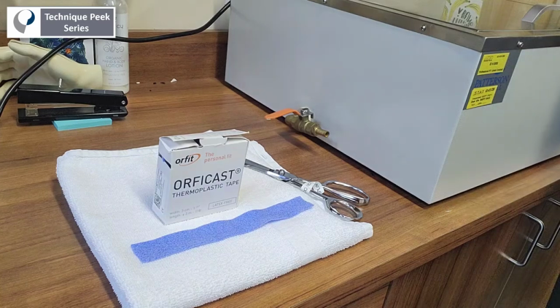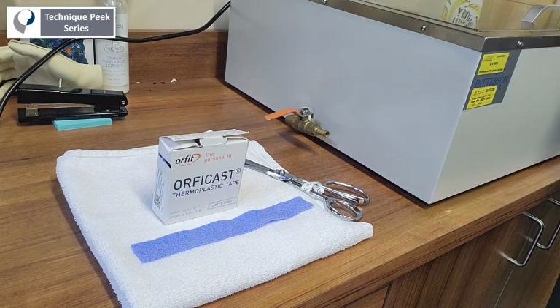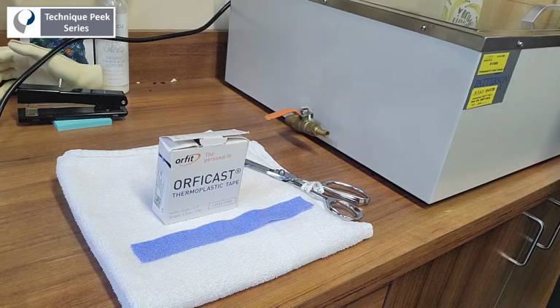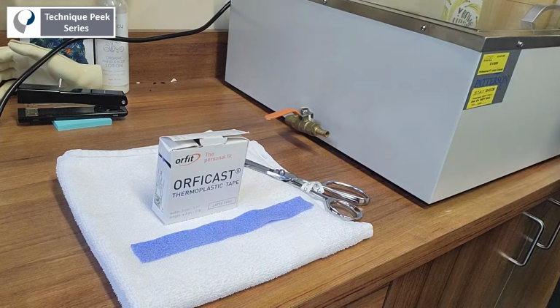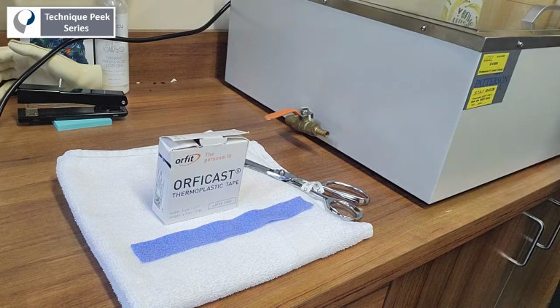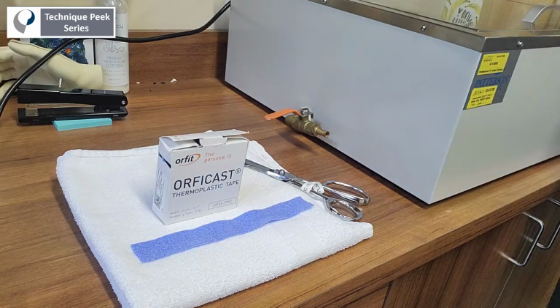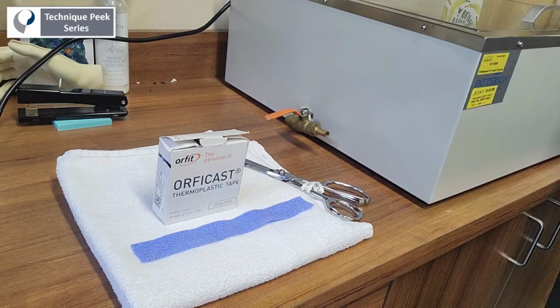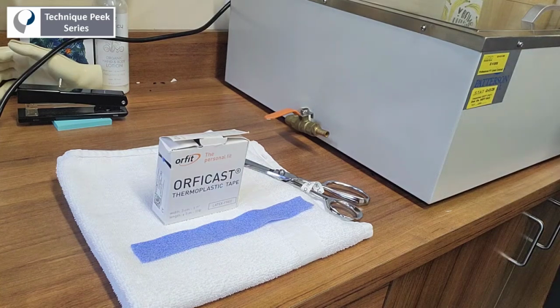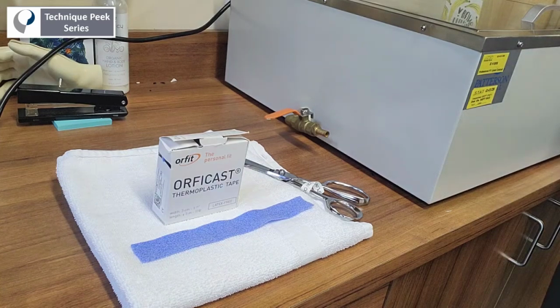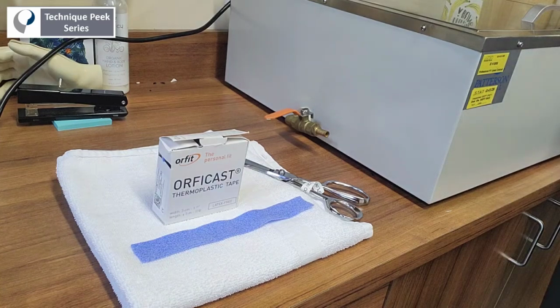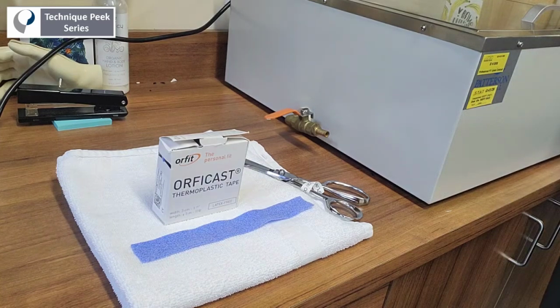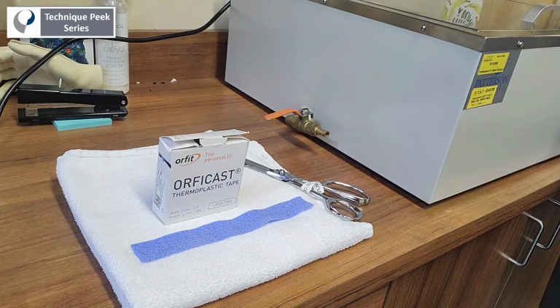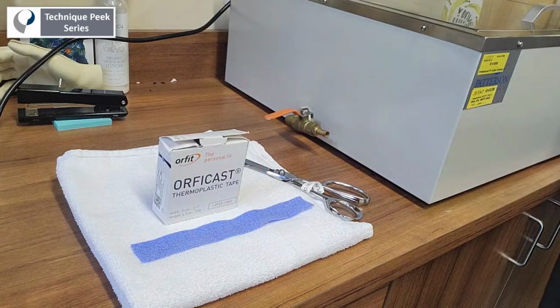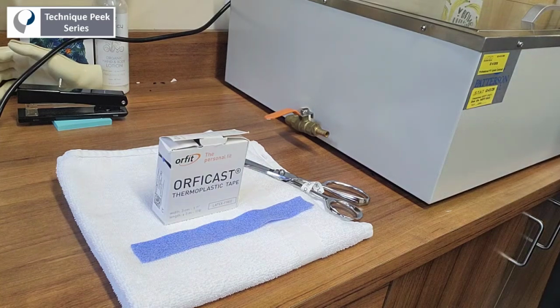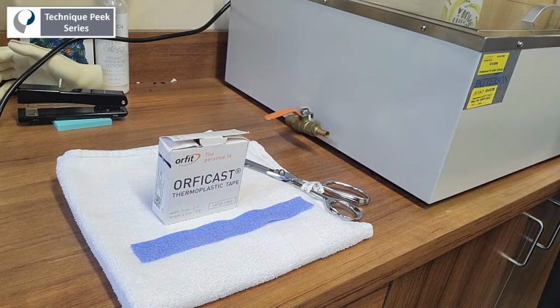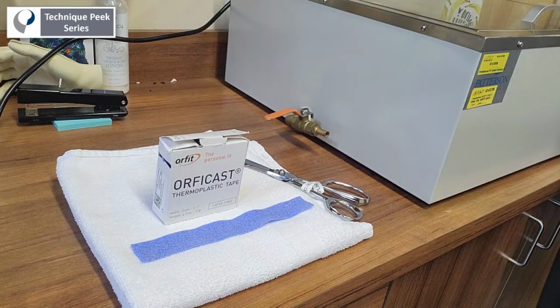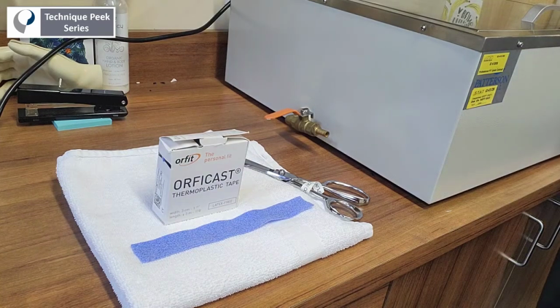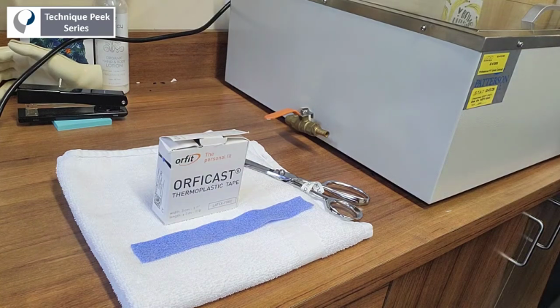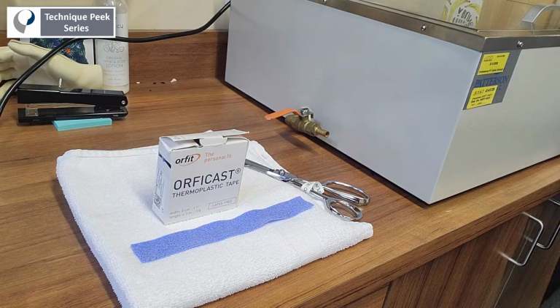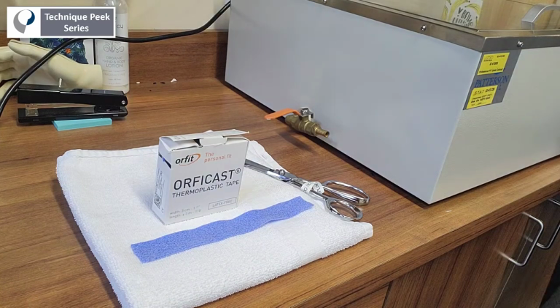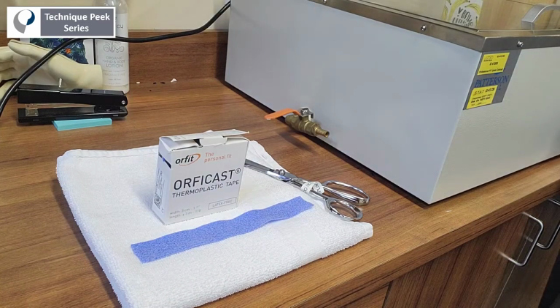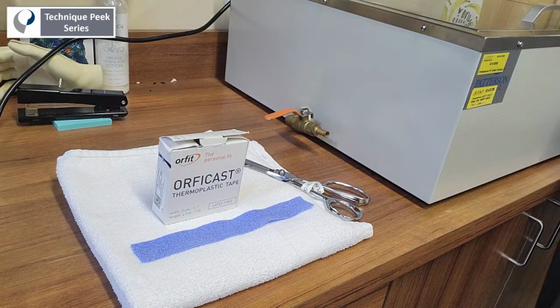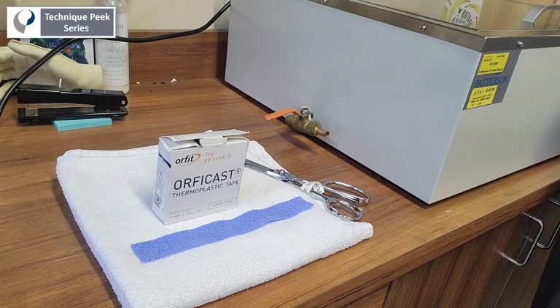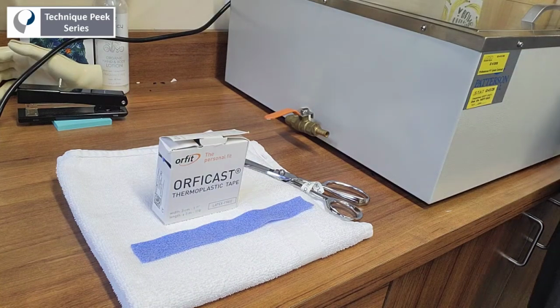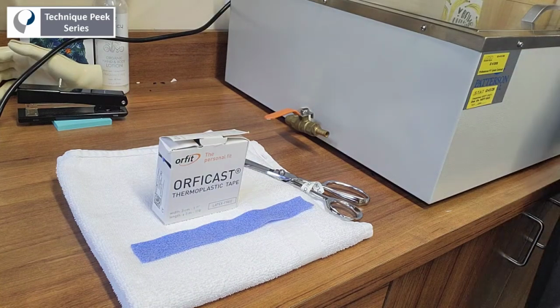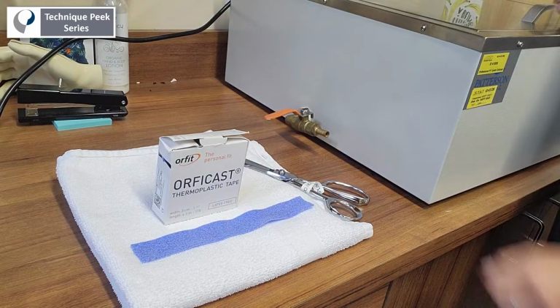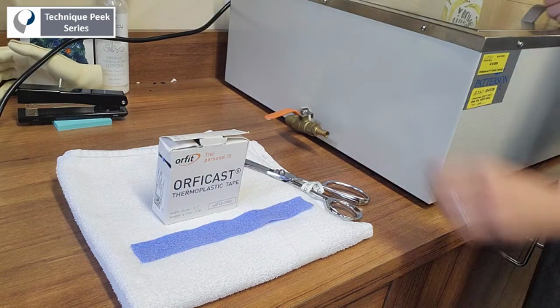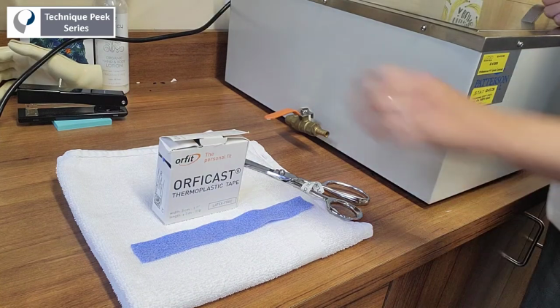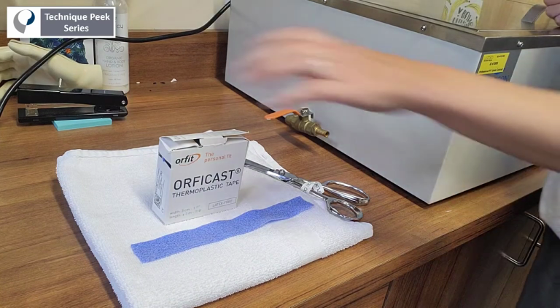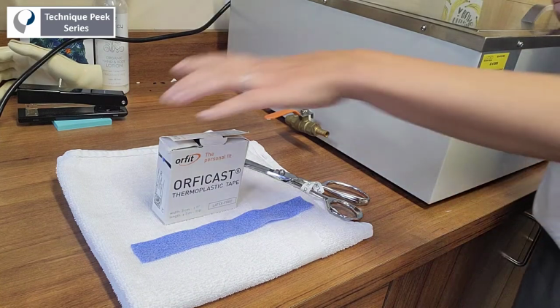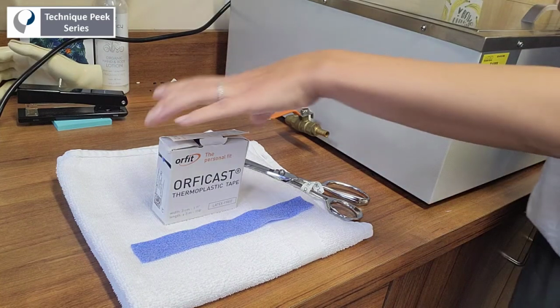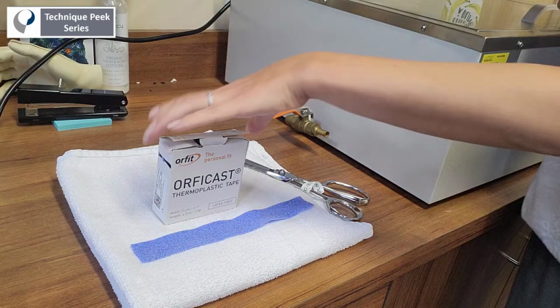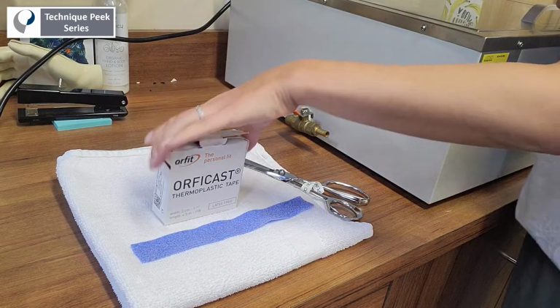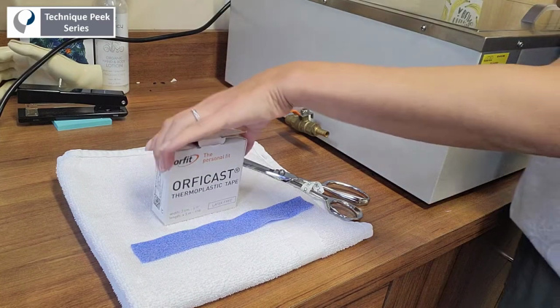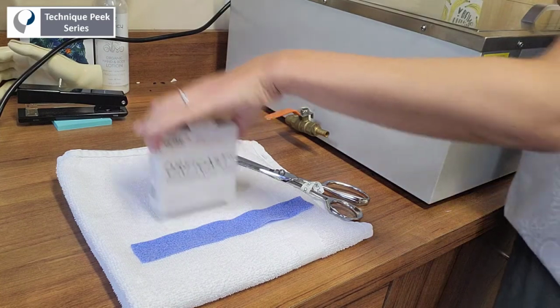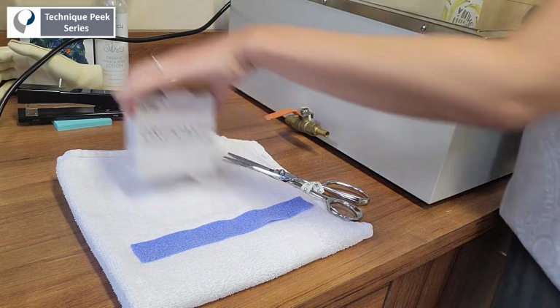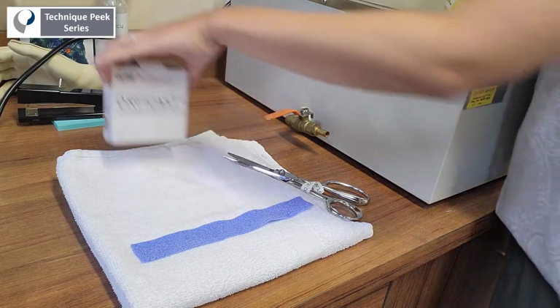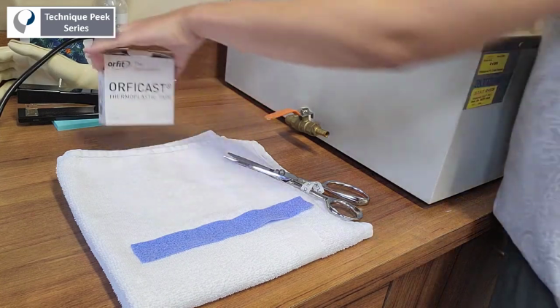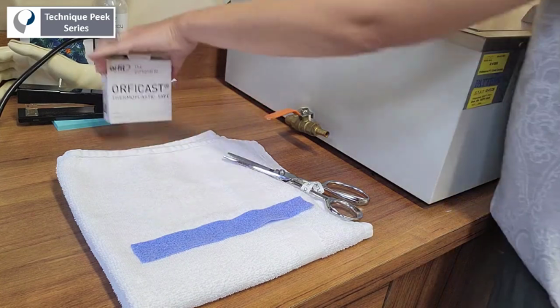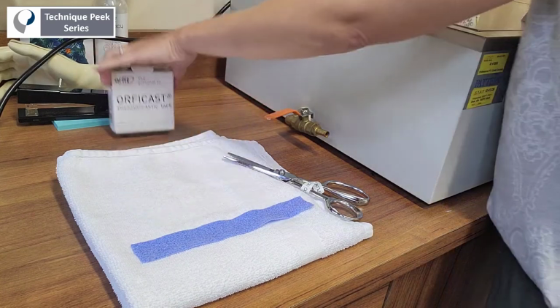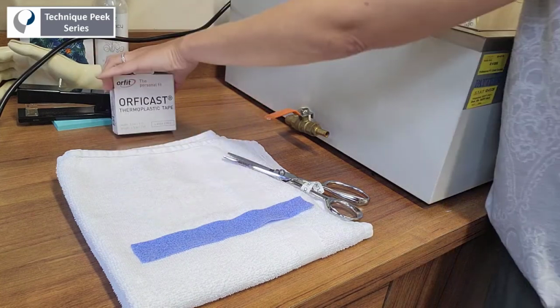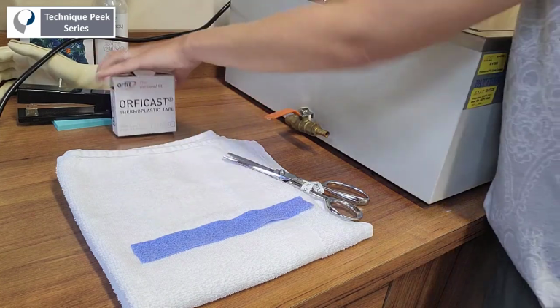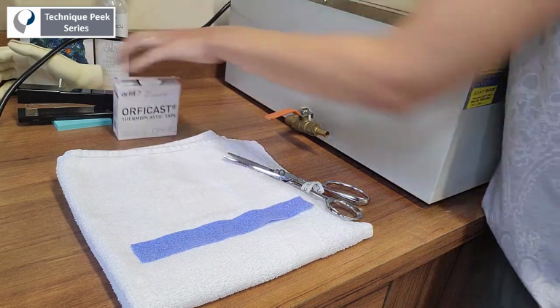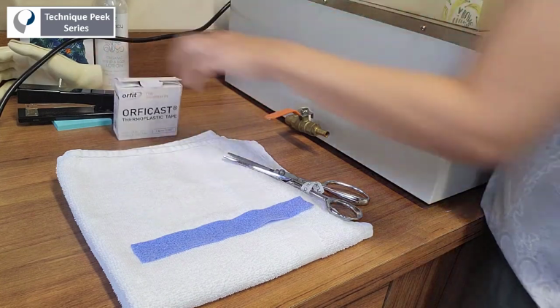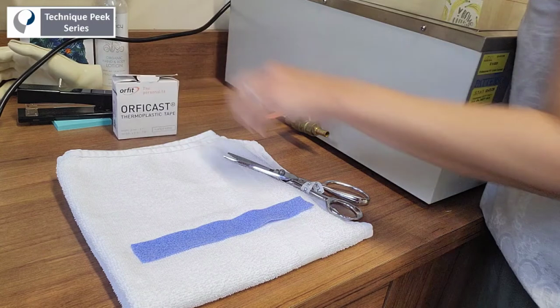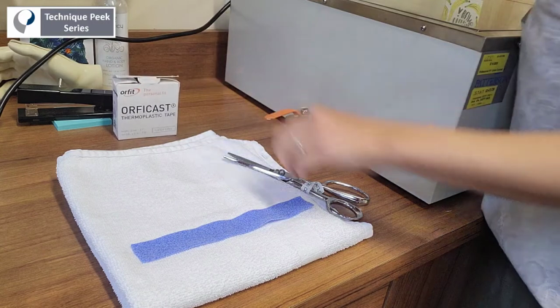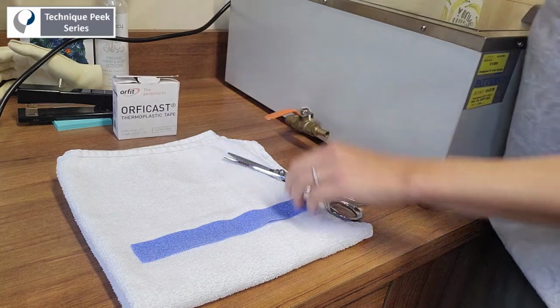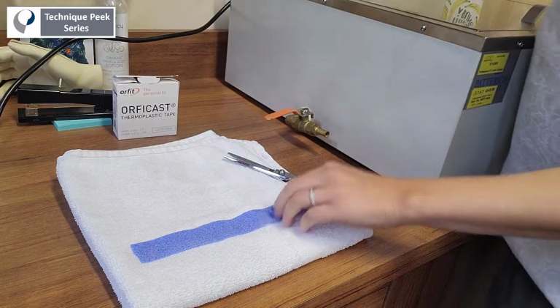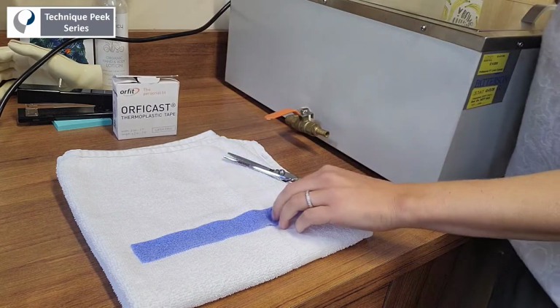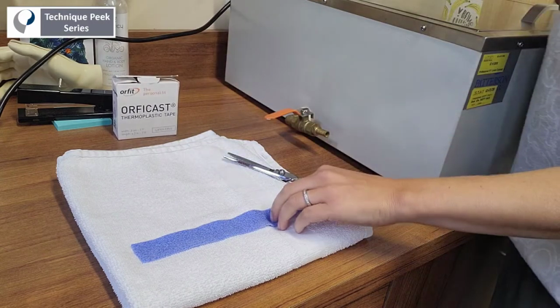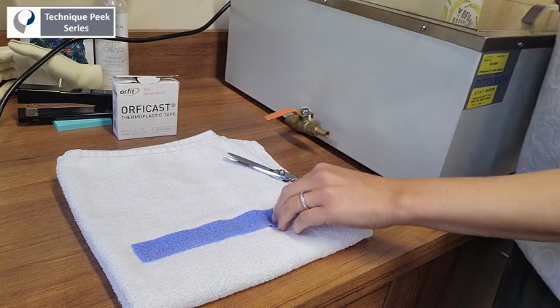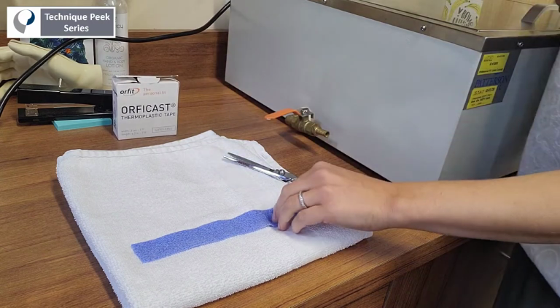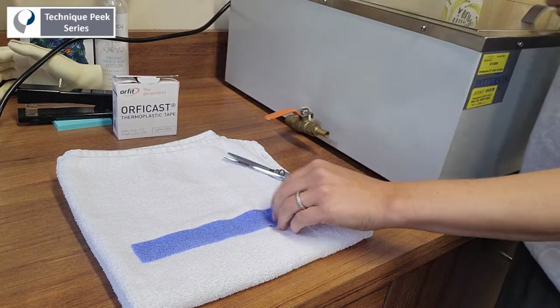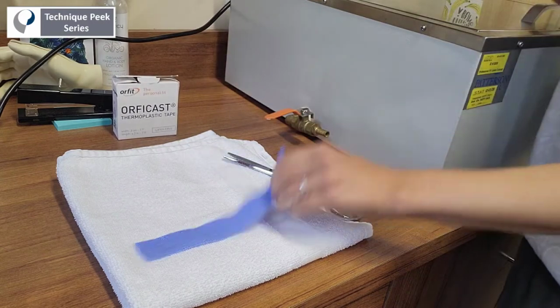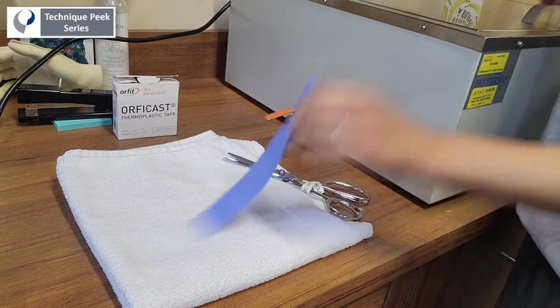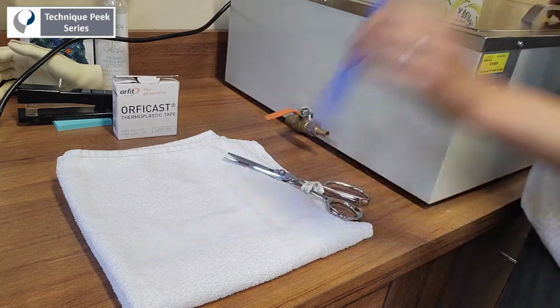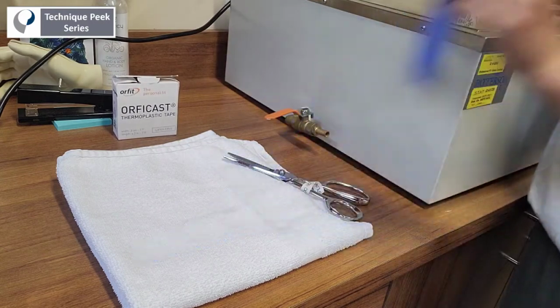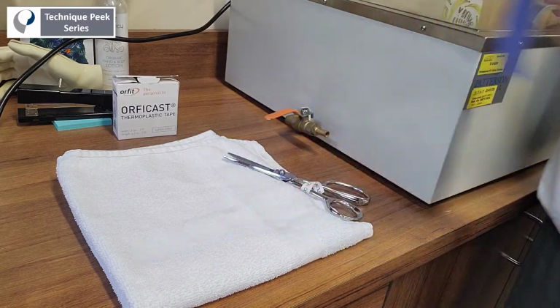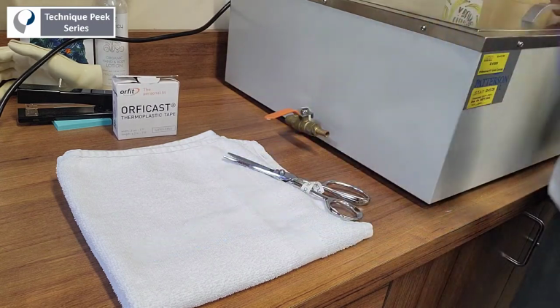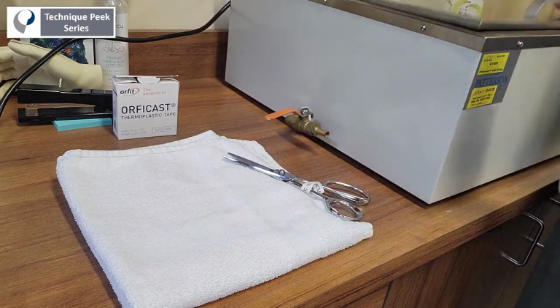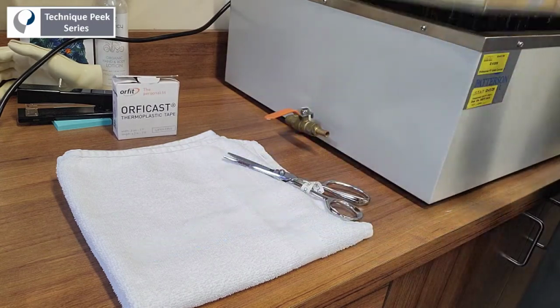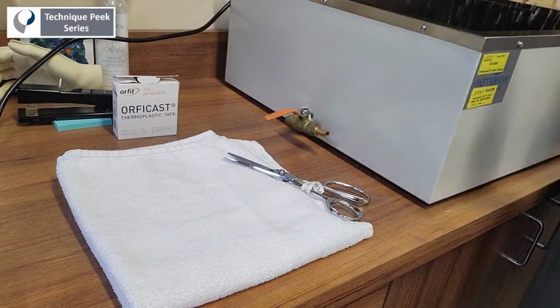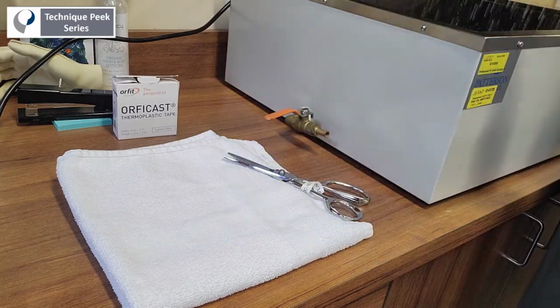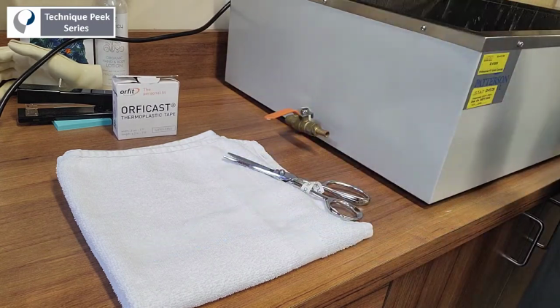Today we're going to look at how to make a figure of 8 splint to prevent boutonniere deformity using OrphiCast thermoplastic tape.